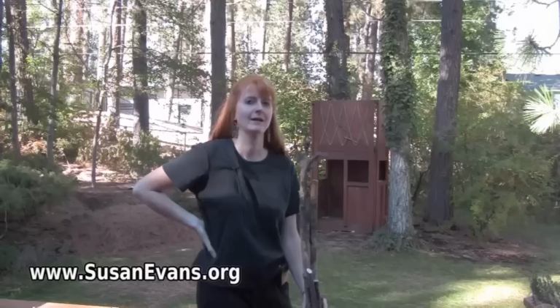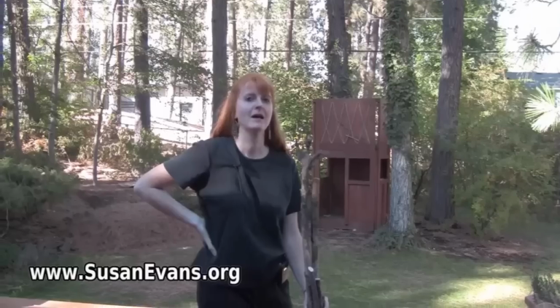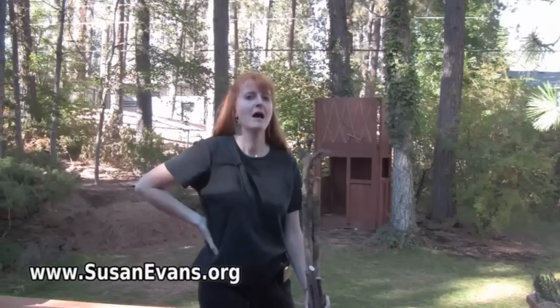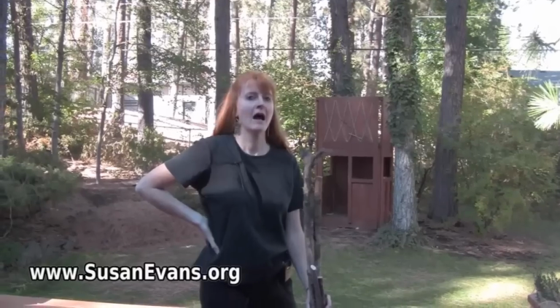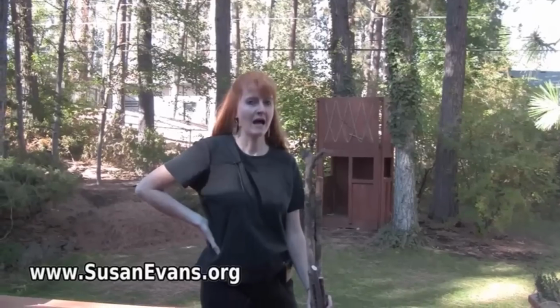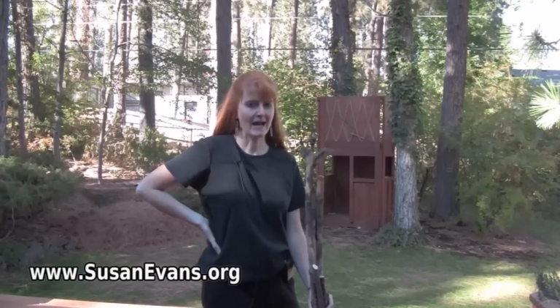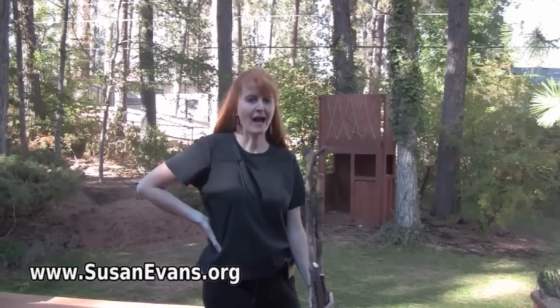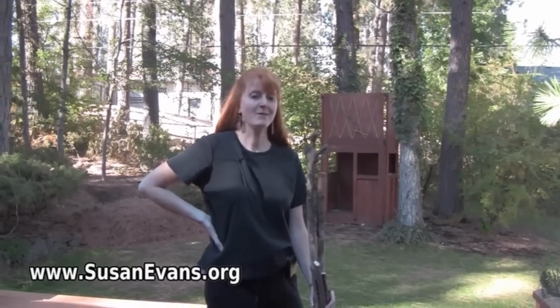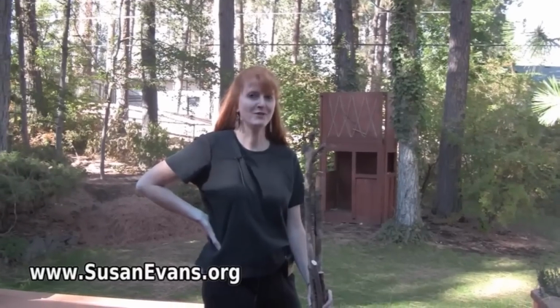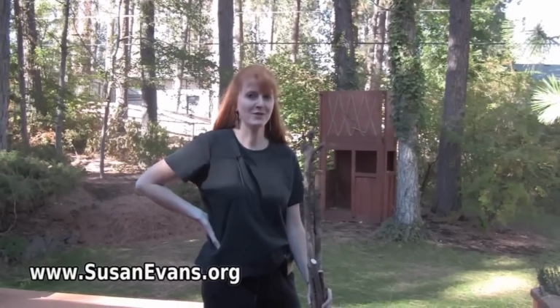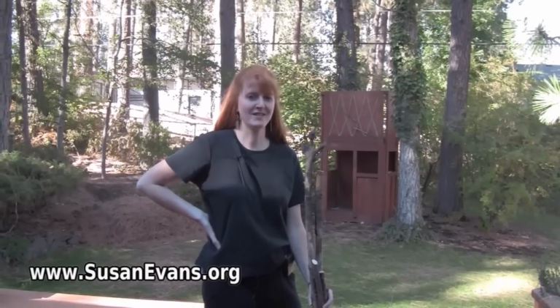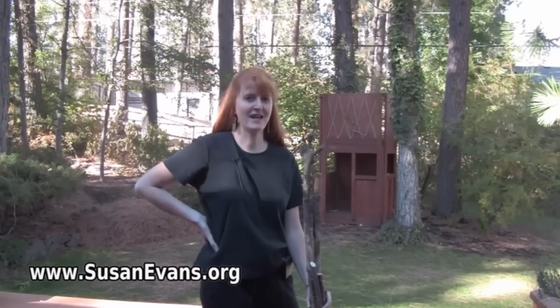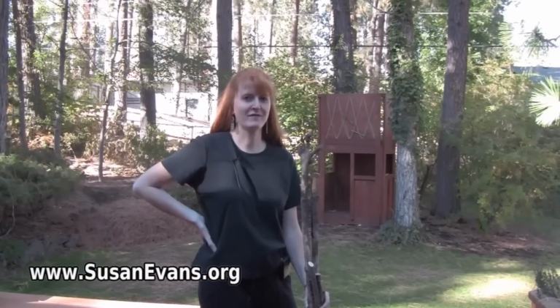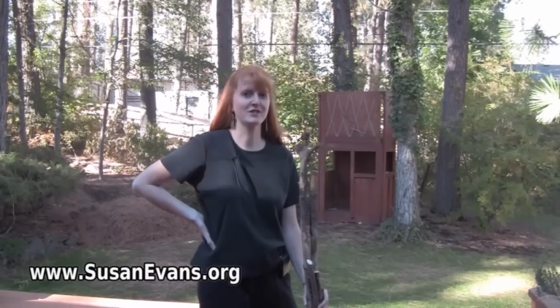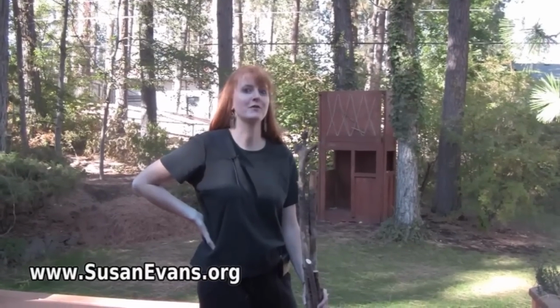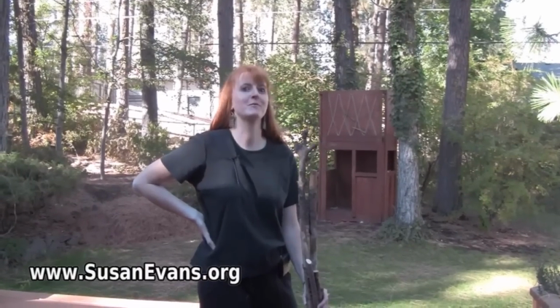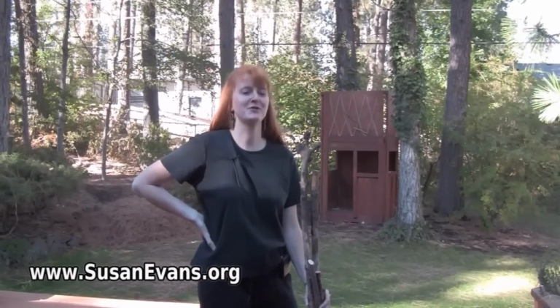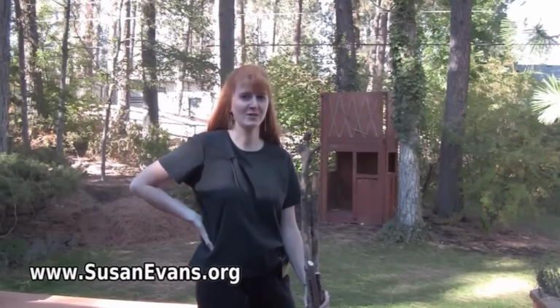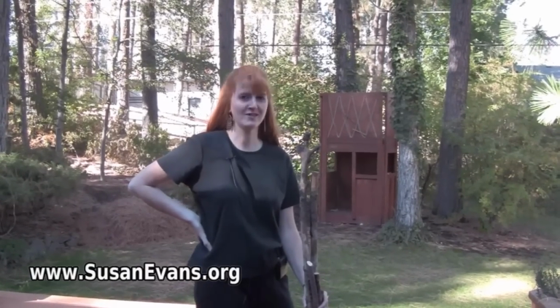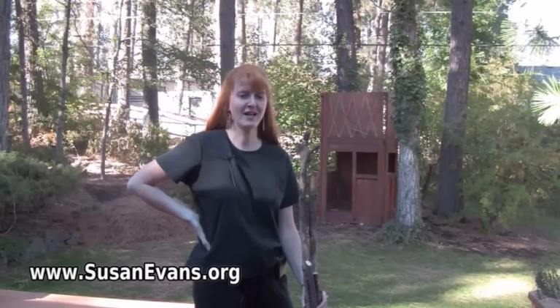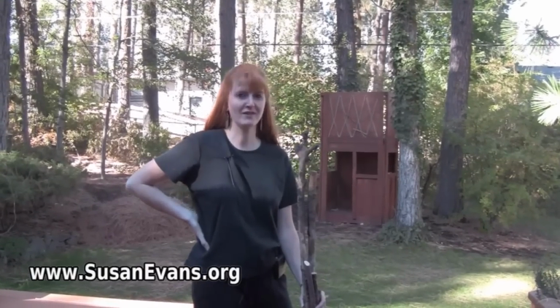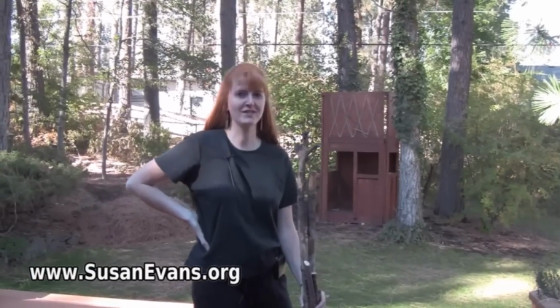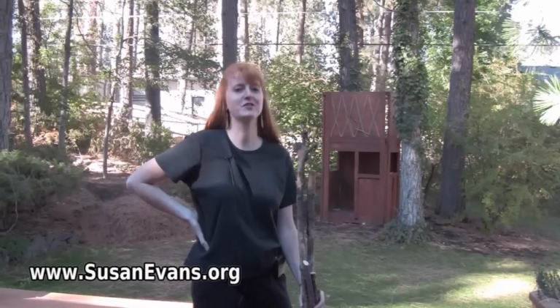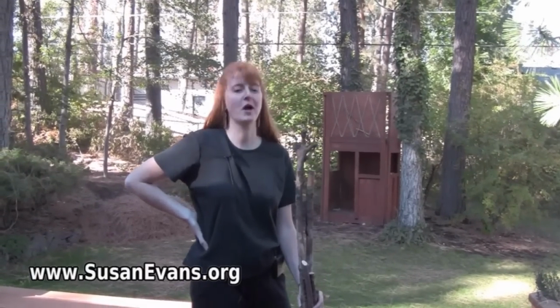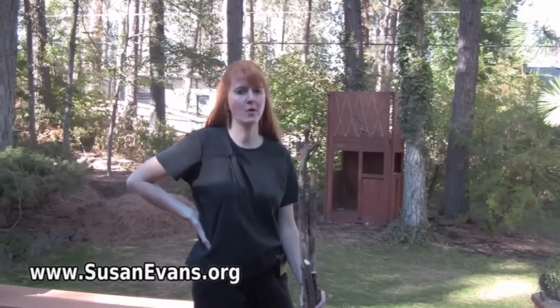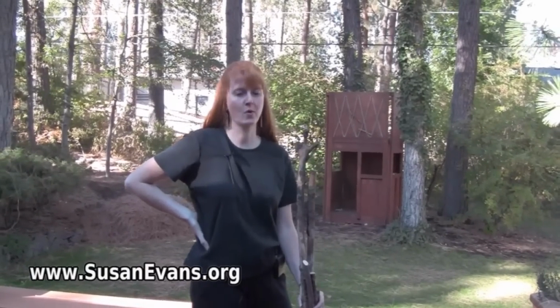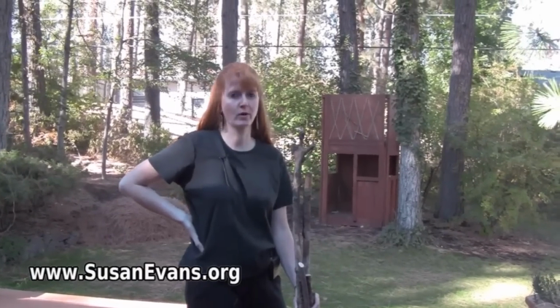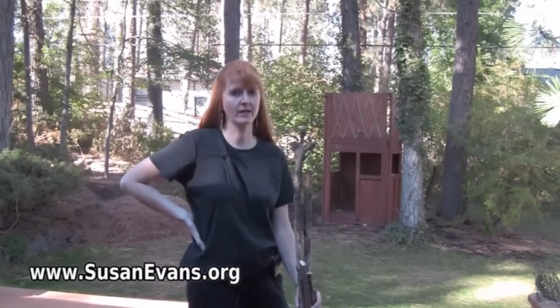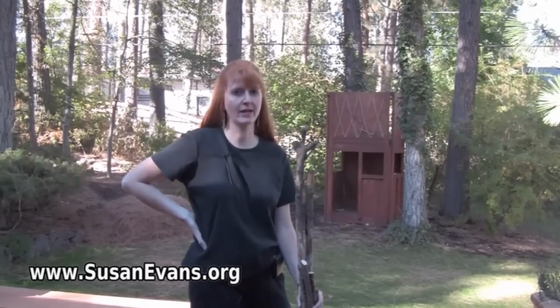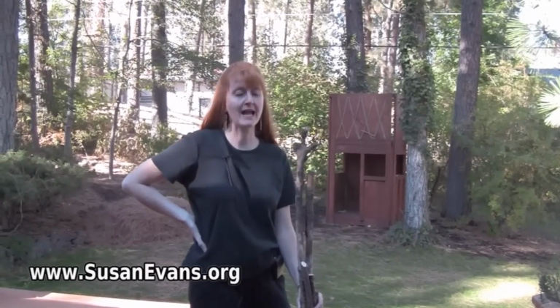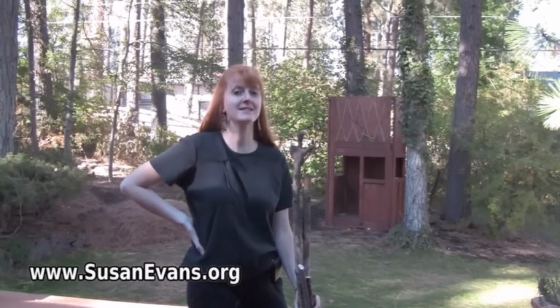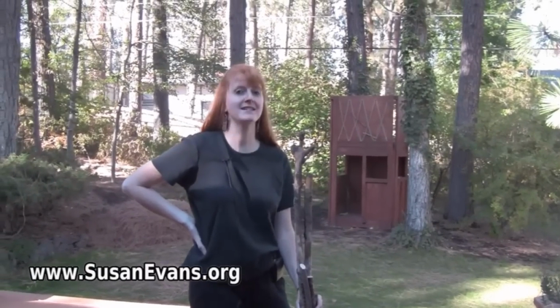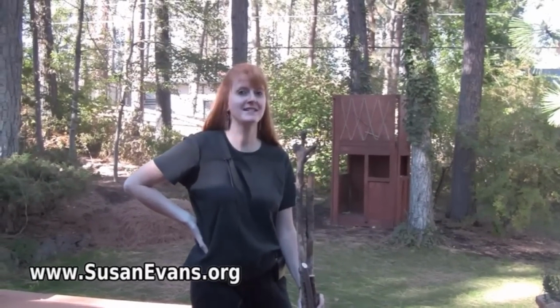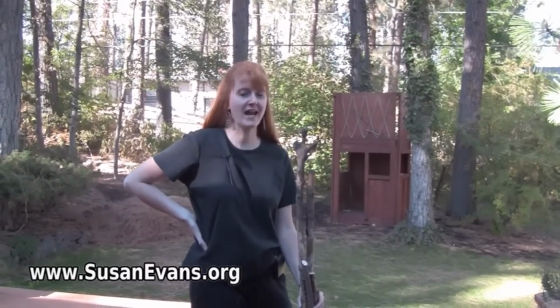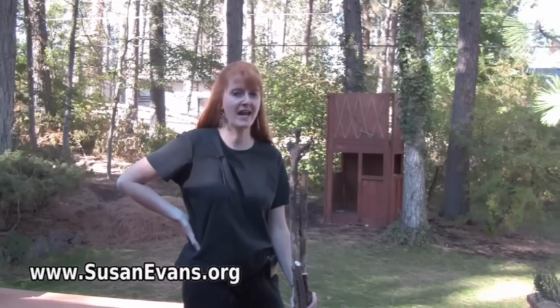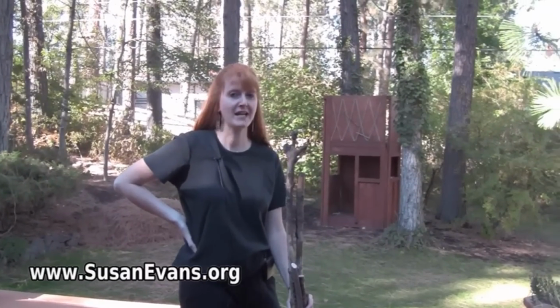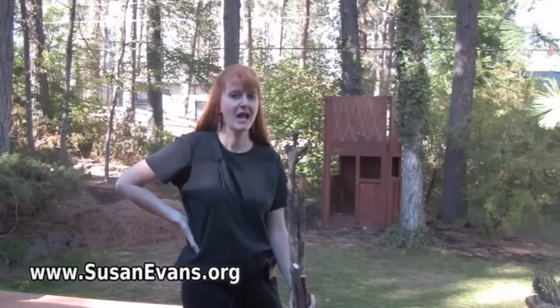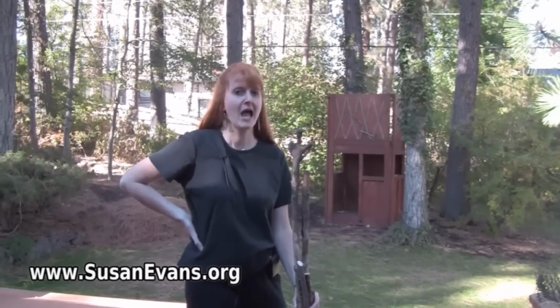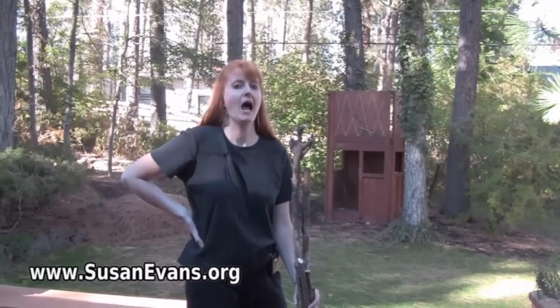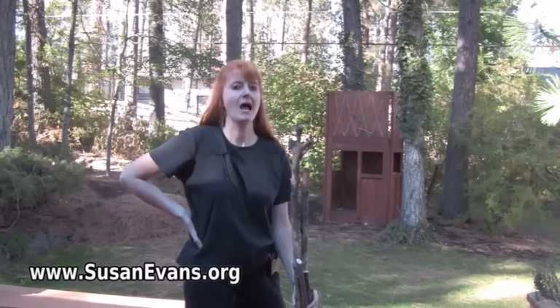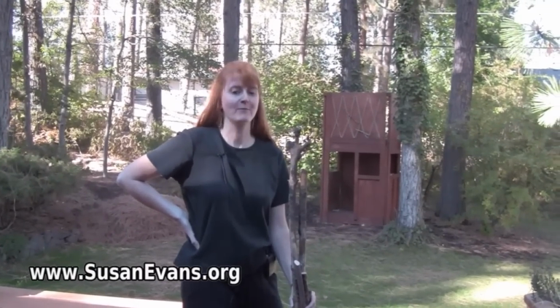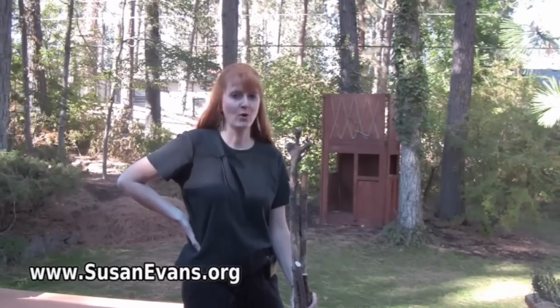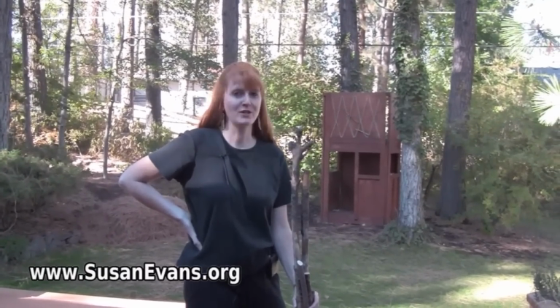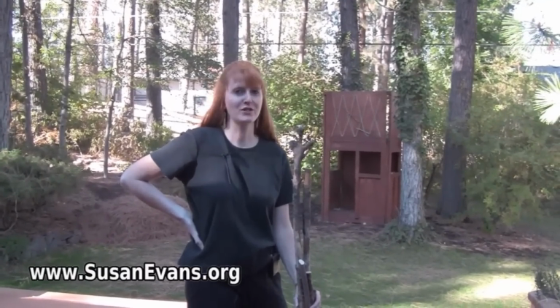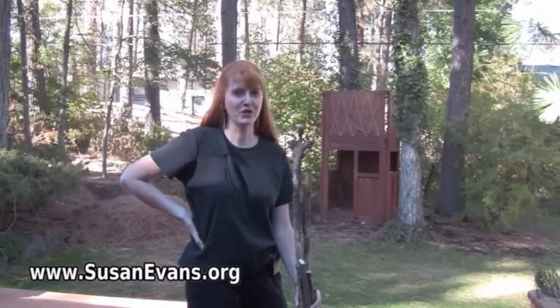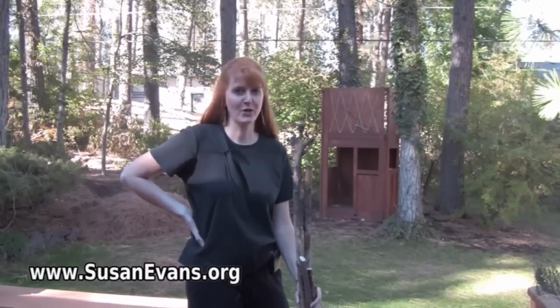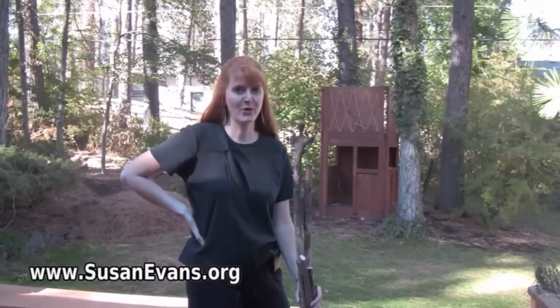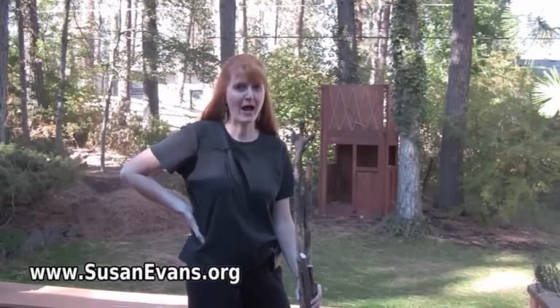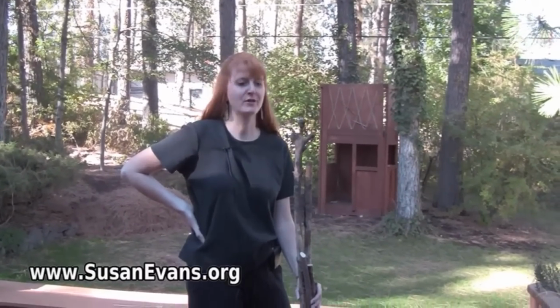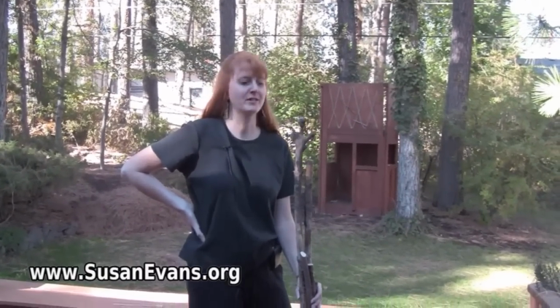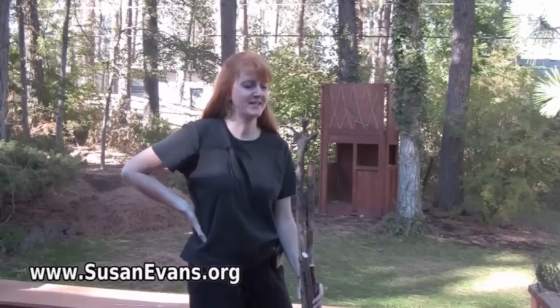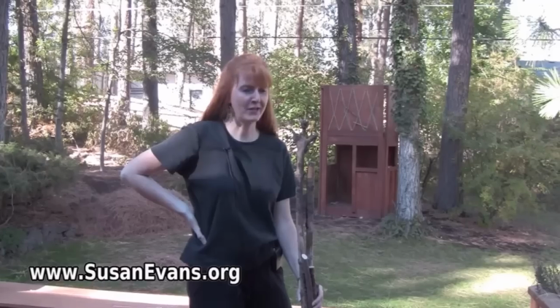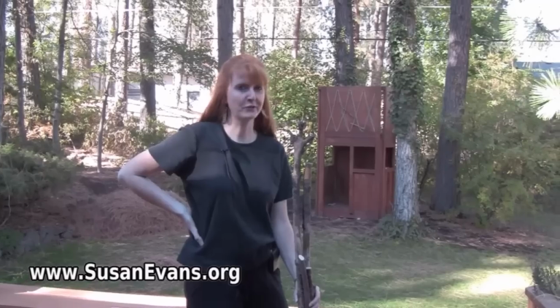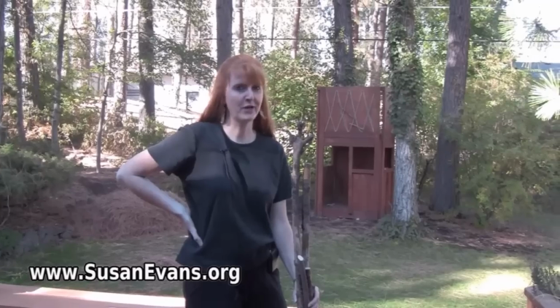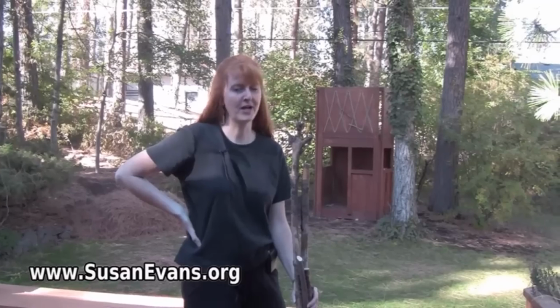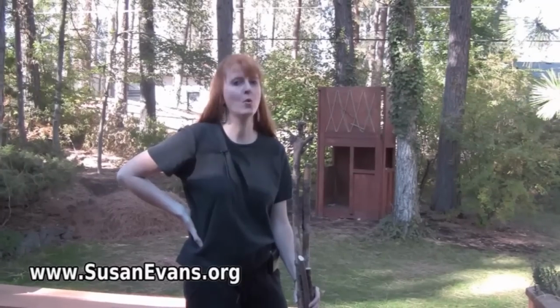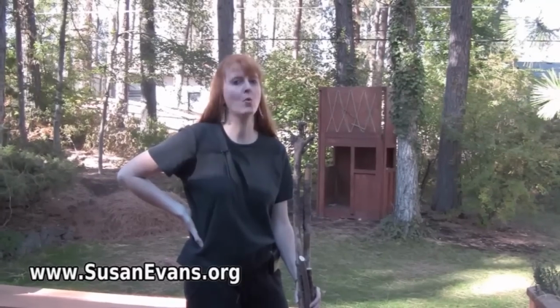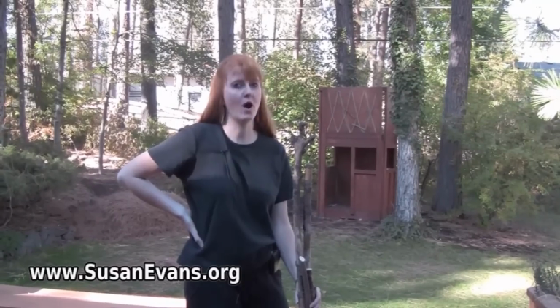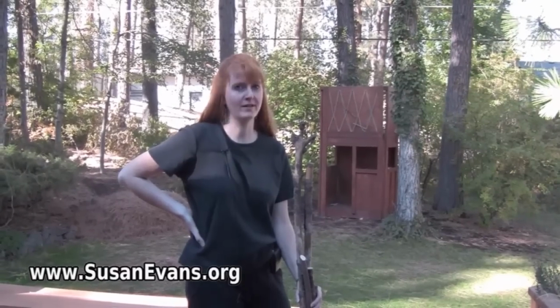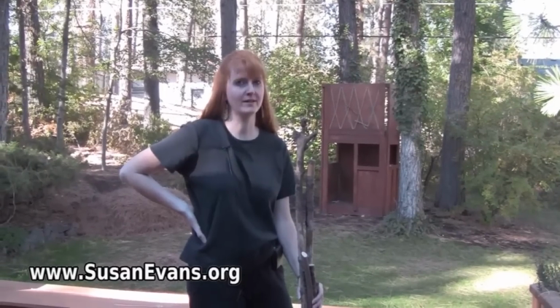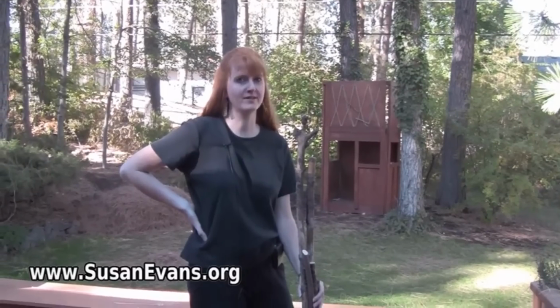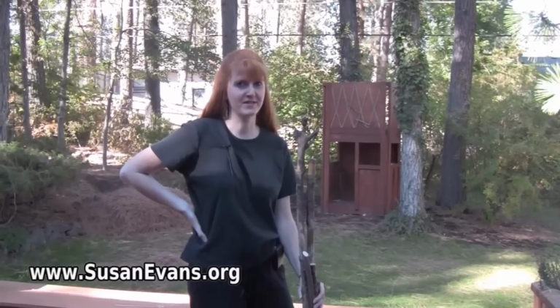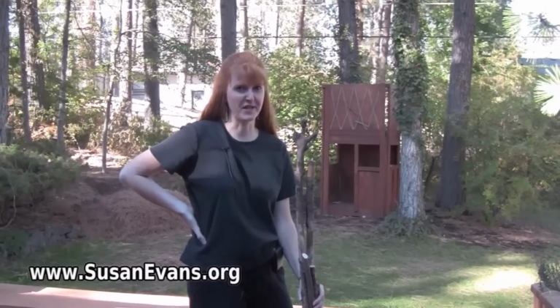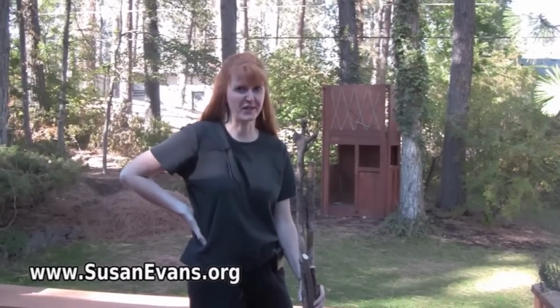Hi, I'm Susan Evans from SusanEvans.org and today I'm going to show you how to decorate a walking stick.